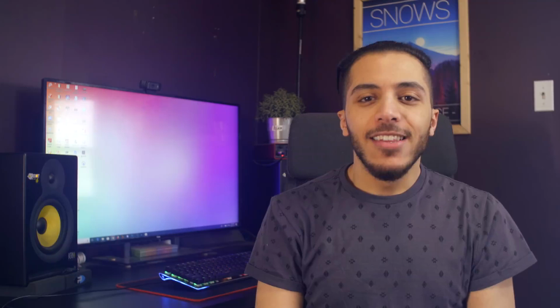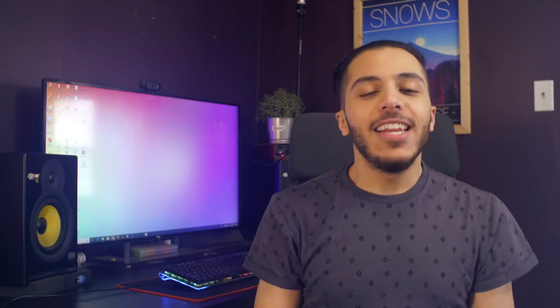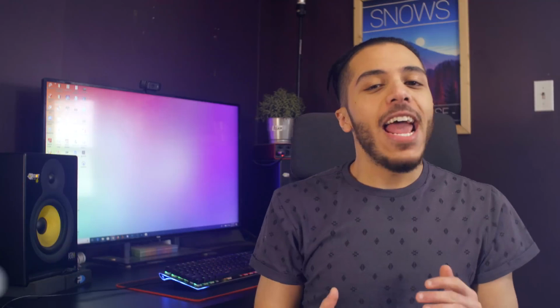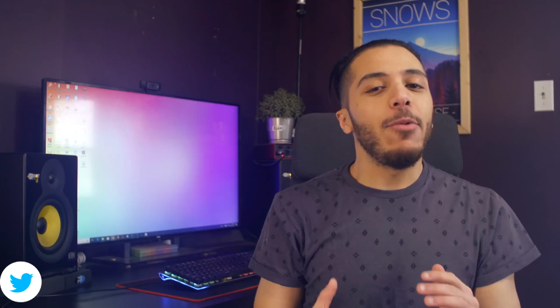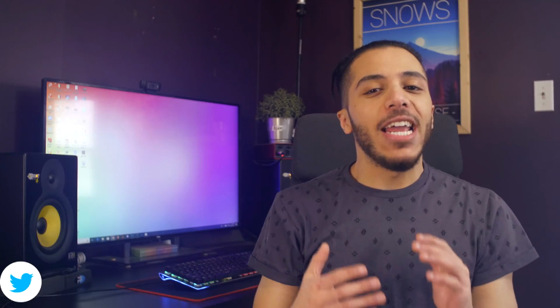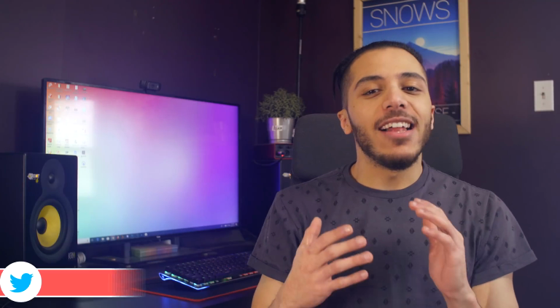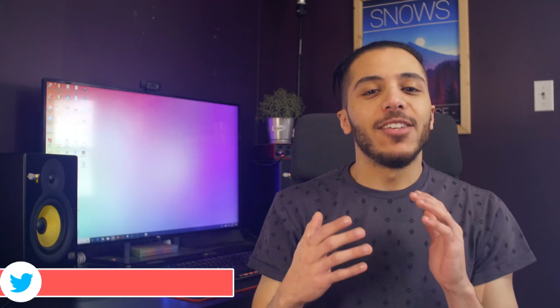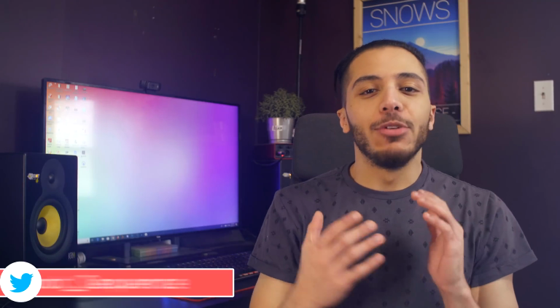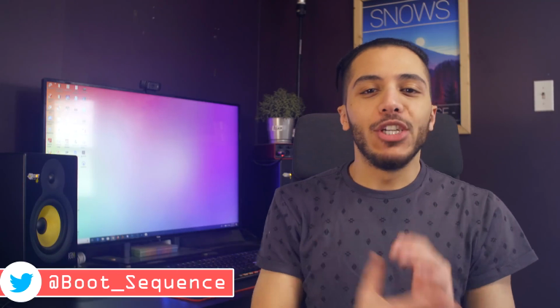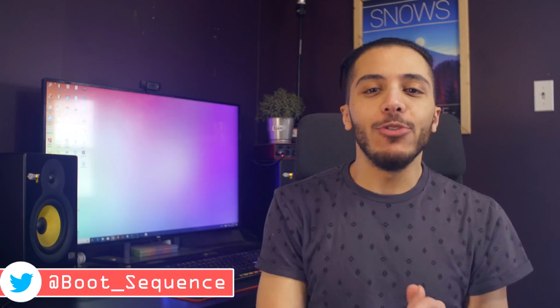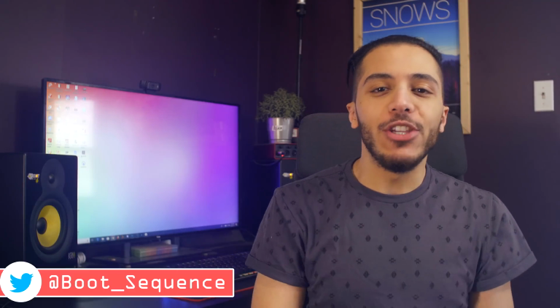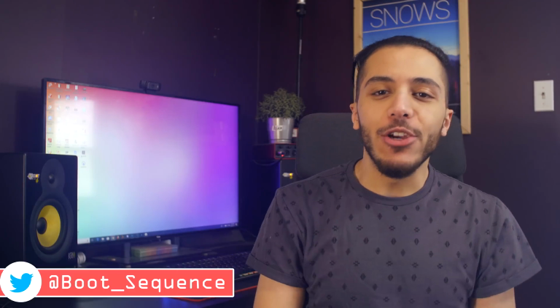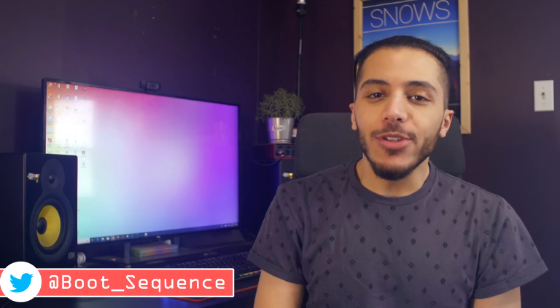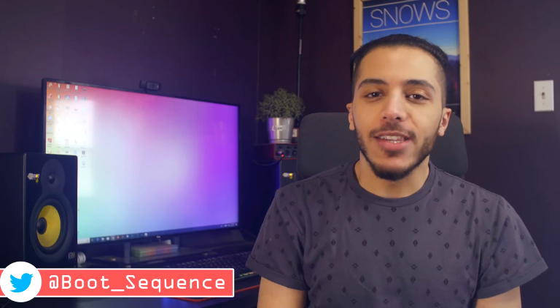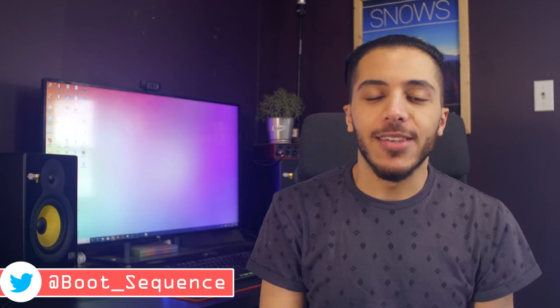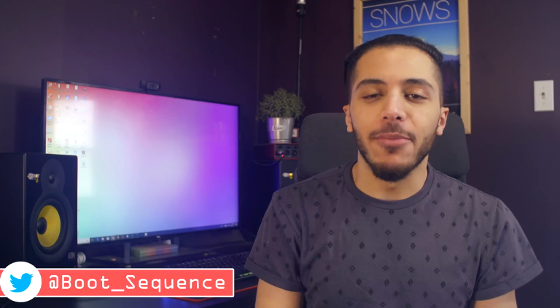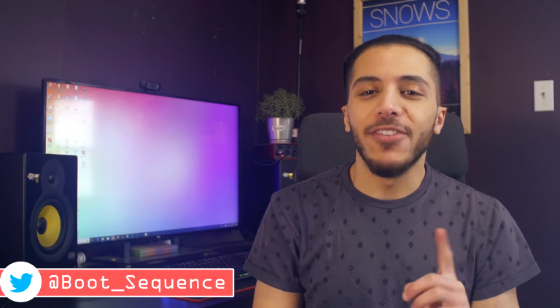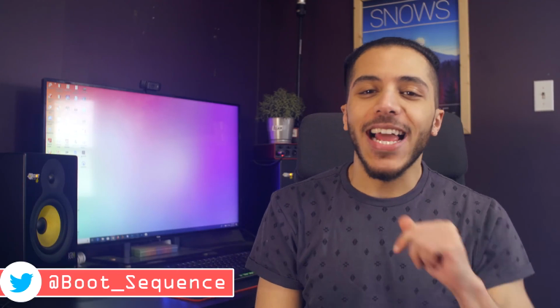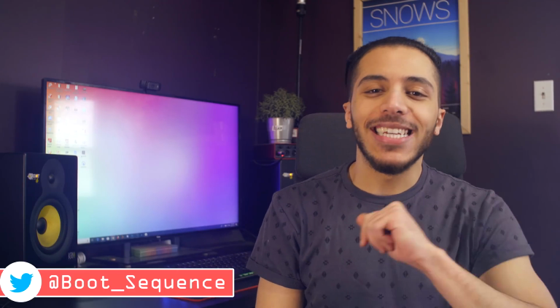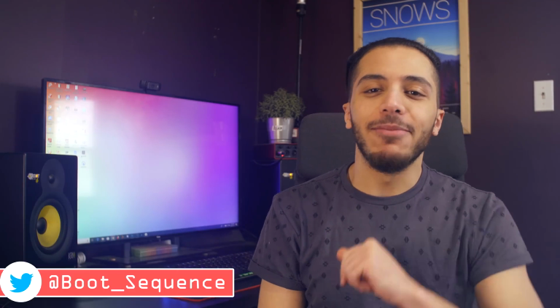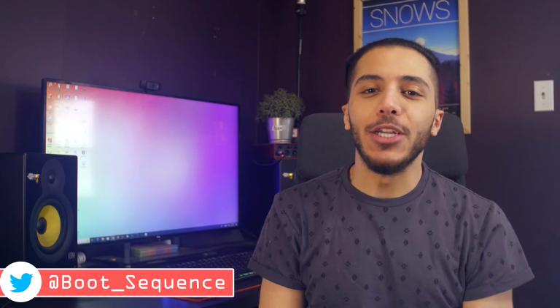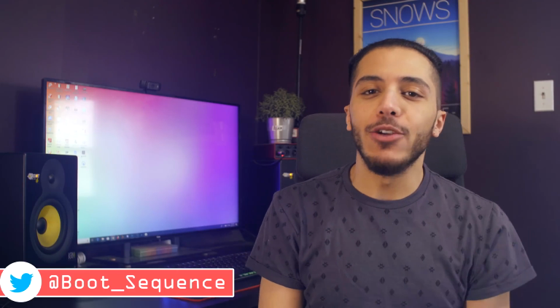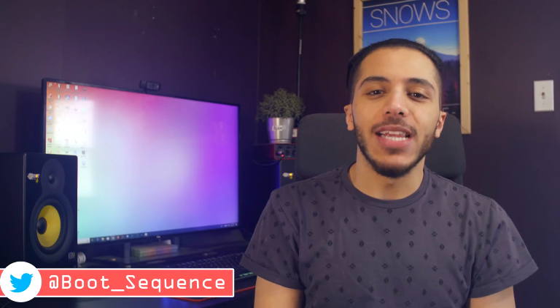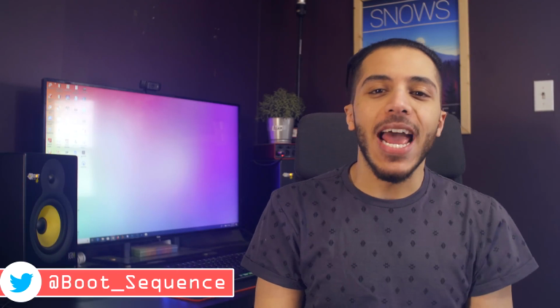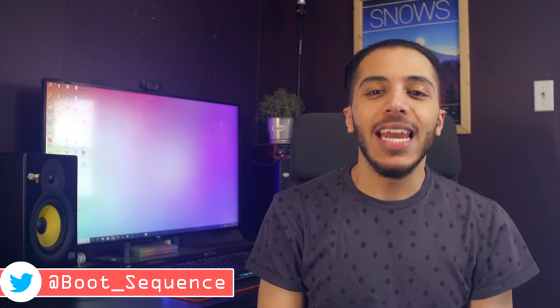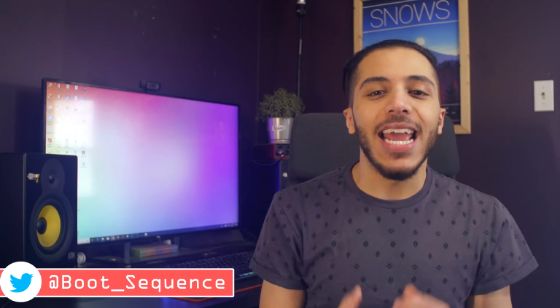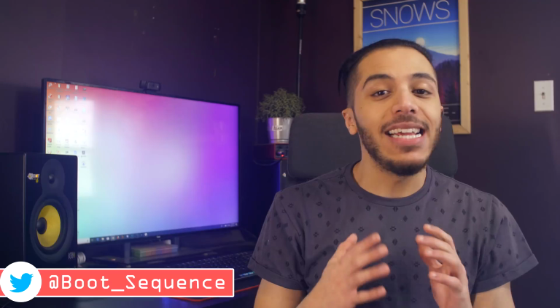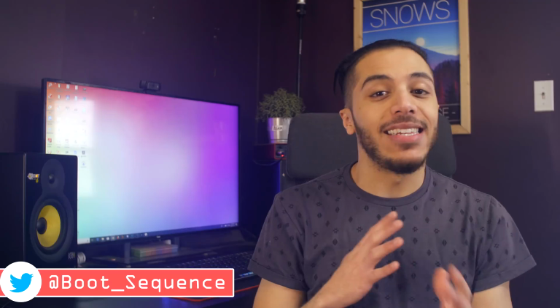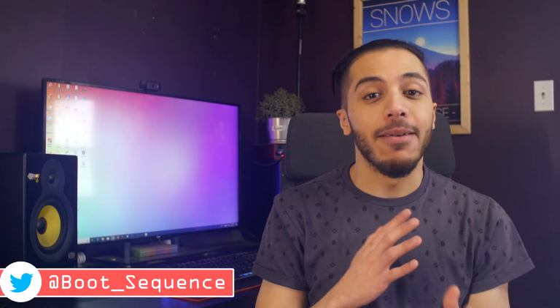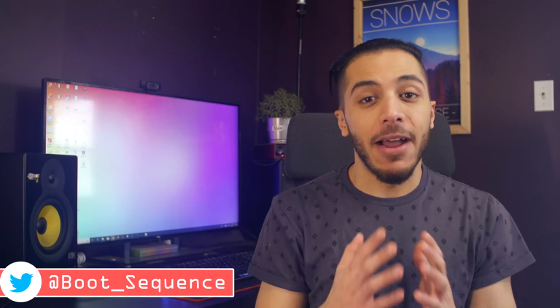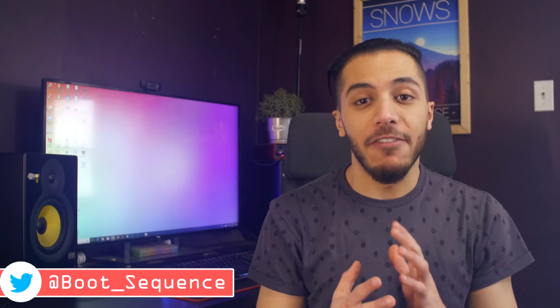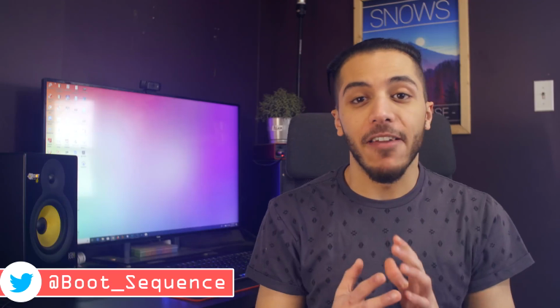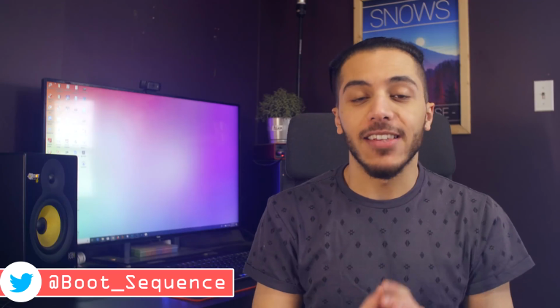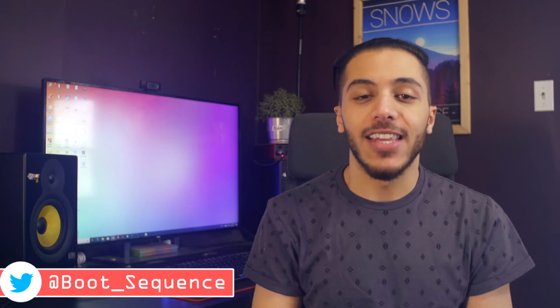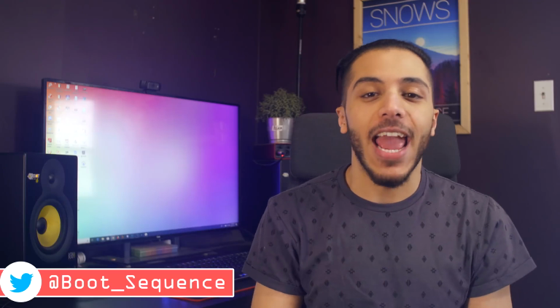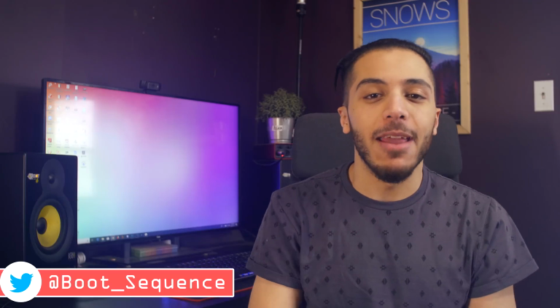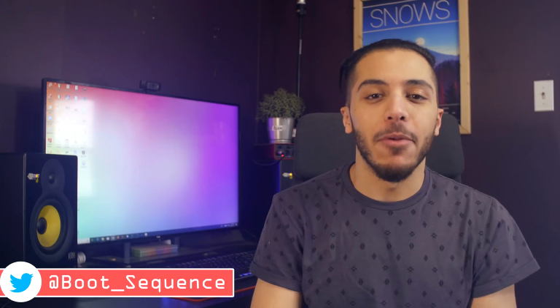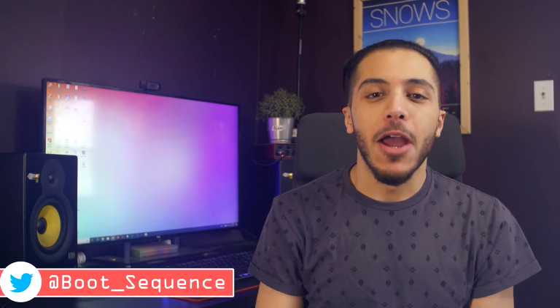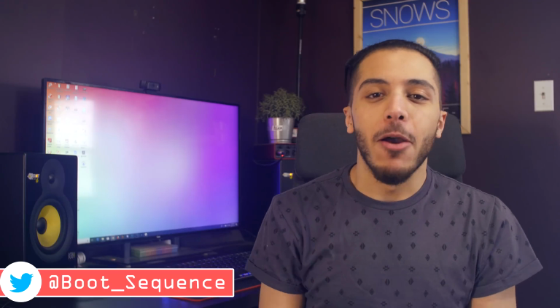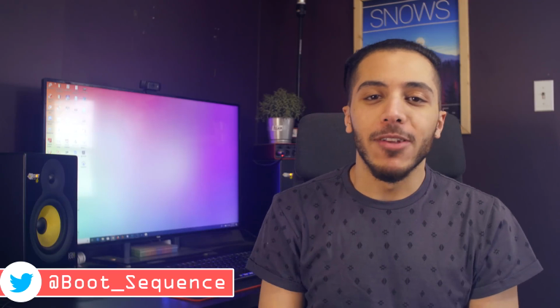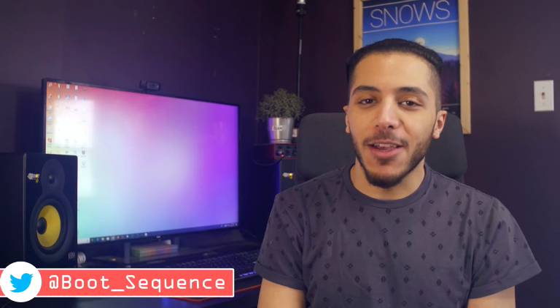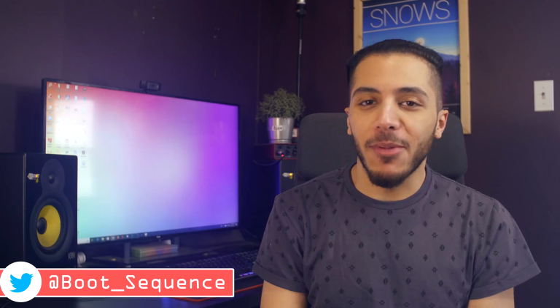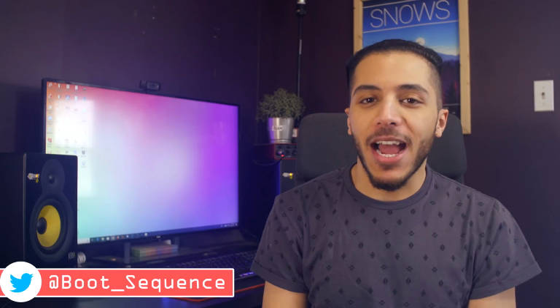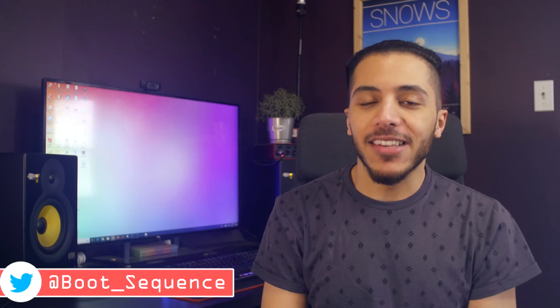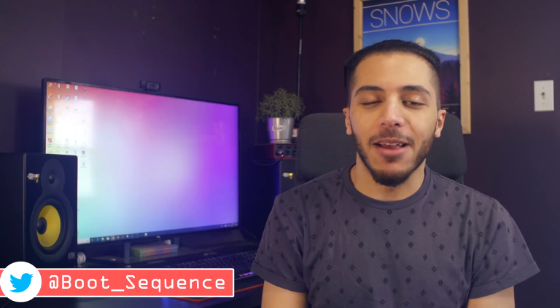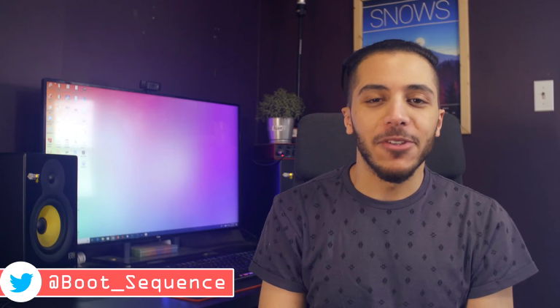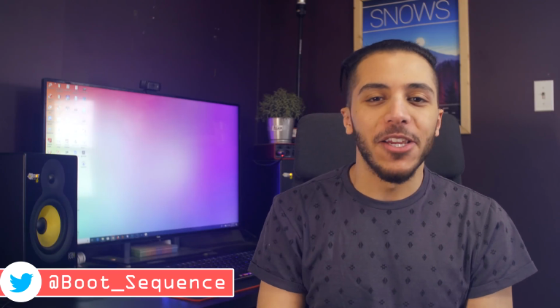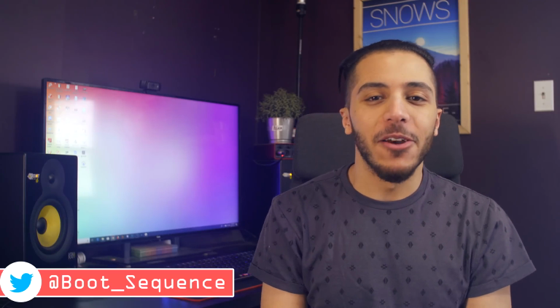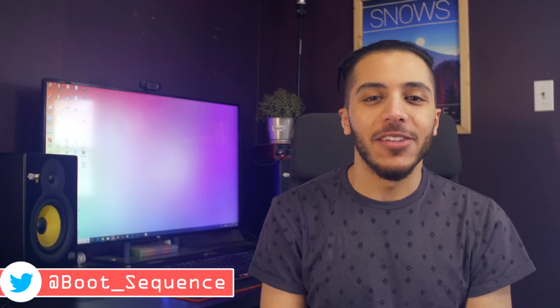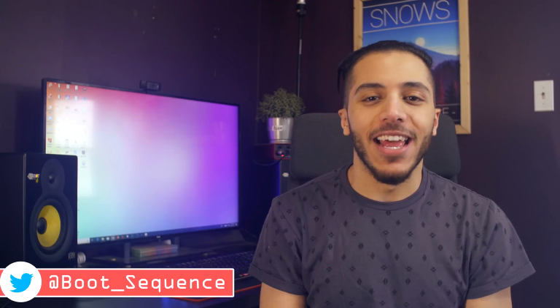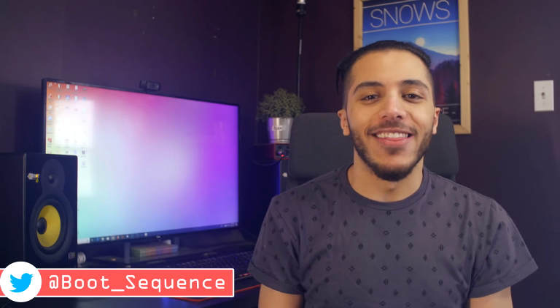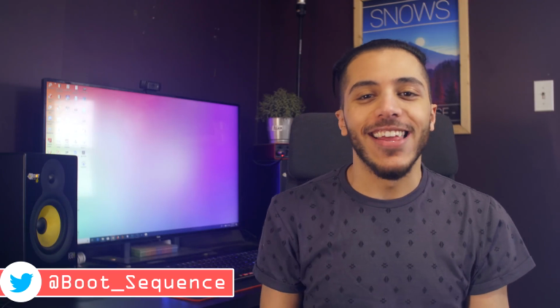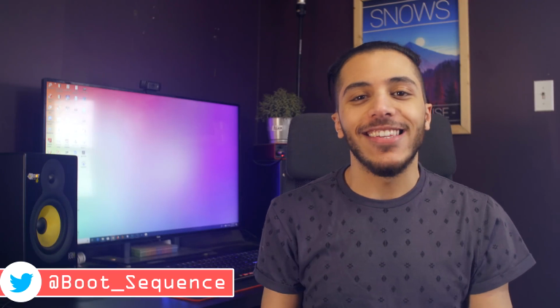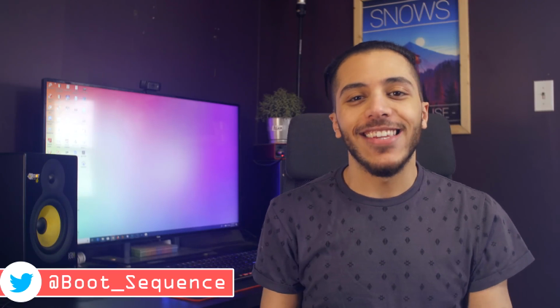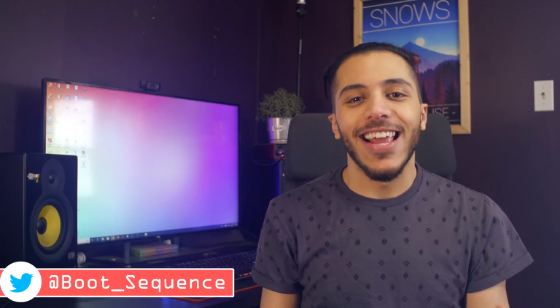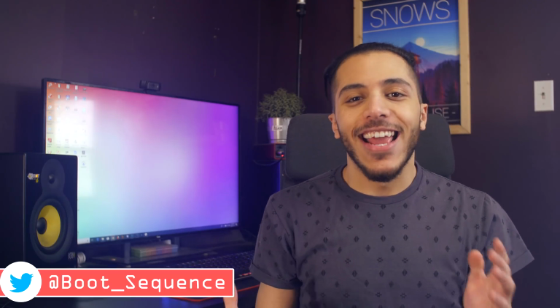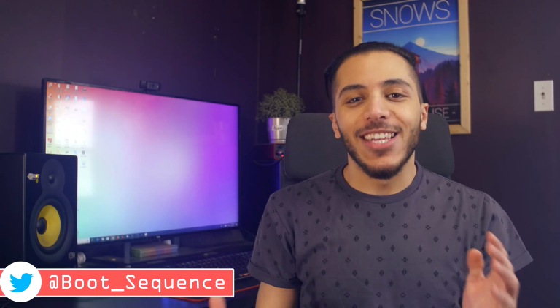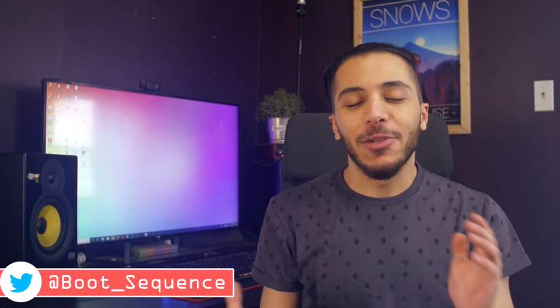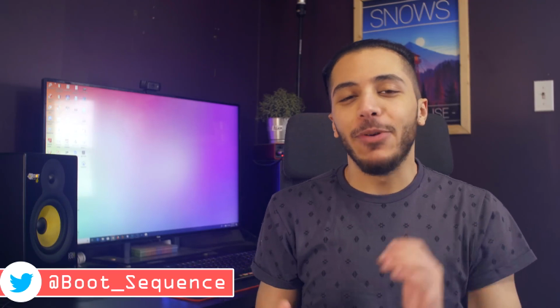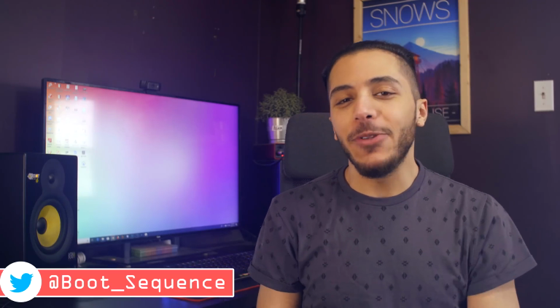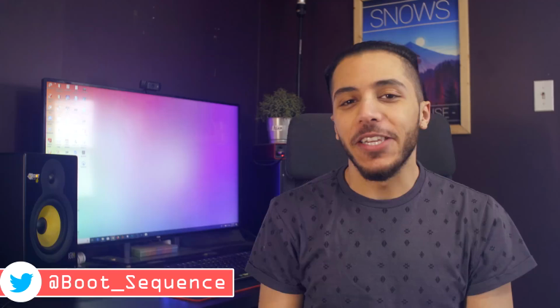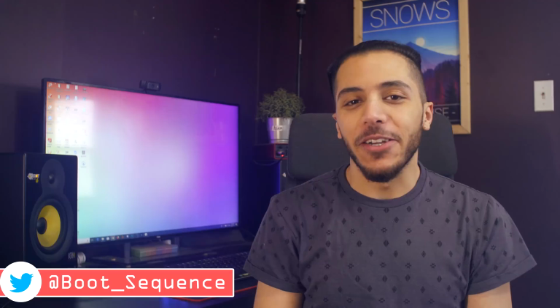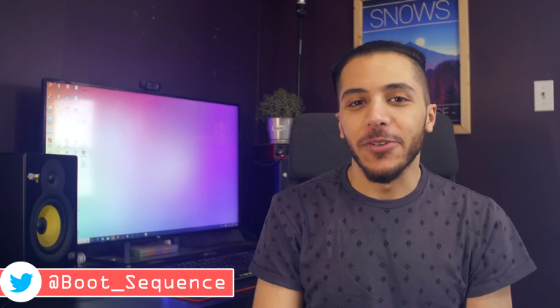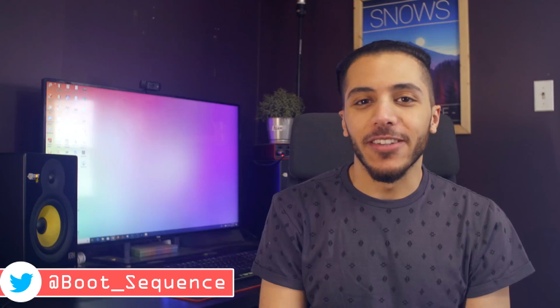Today we got some shoe news, some flagship news, and a semi-fixed game. What's up guys, I'm Snows and this is your boot sequence.